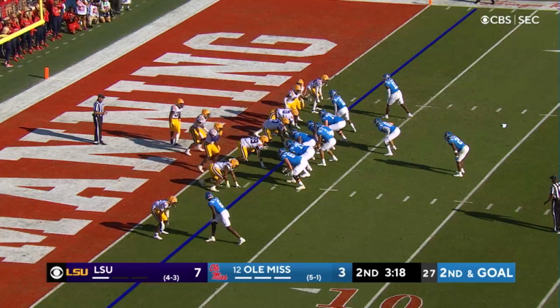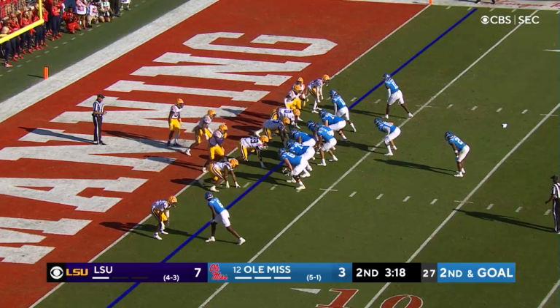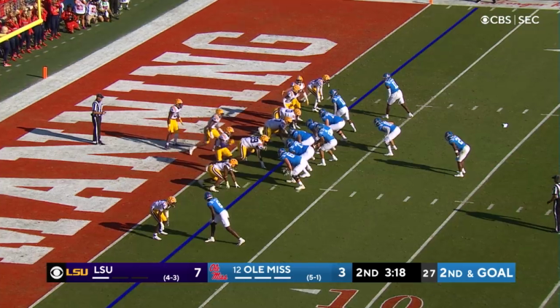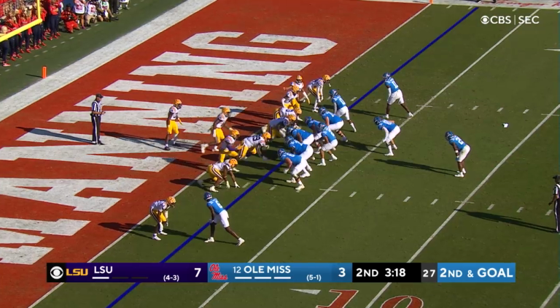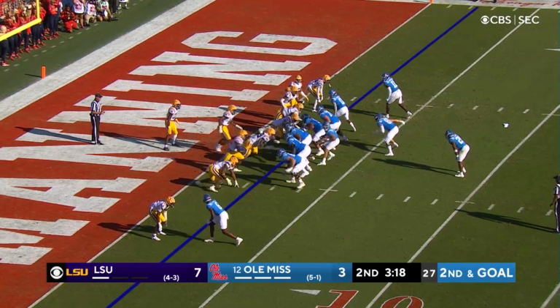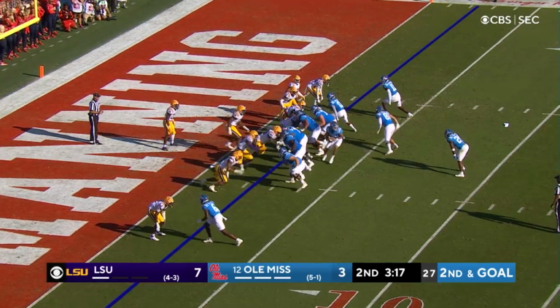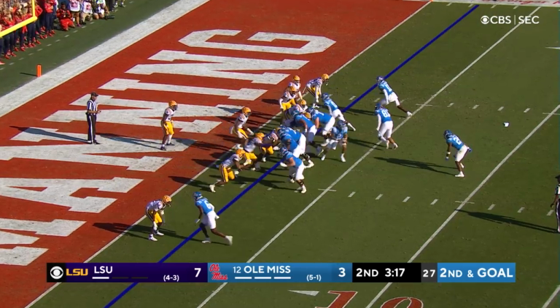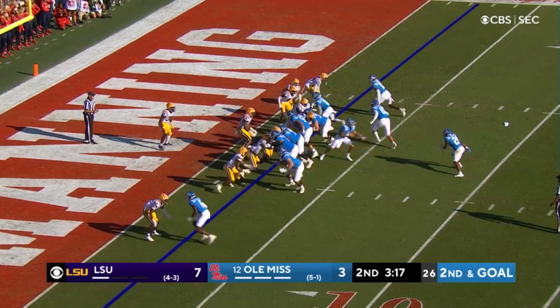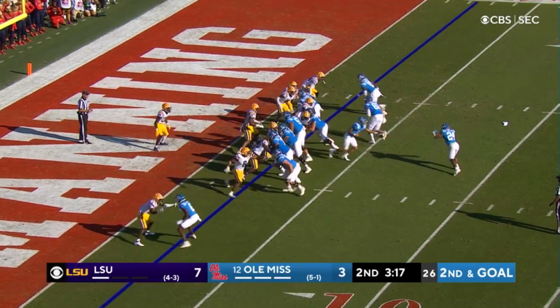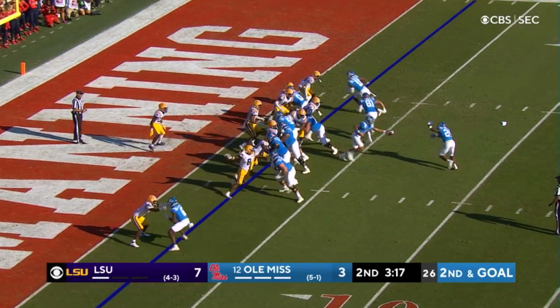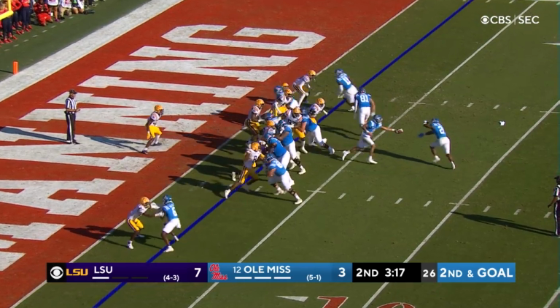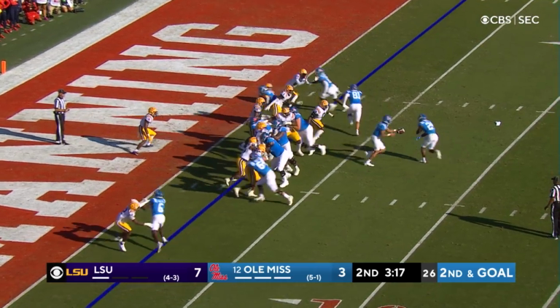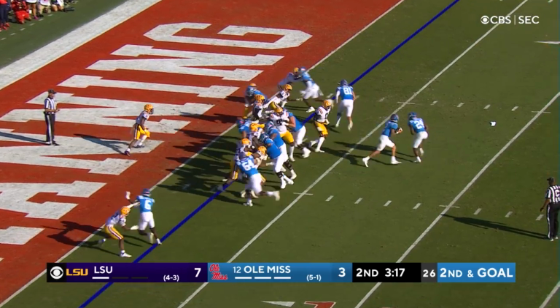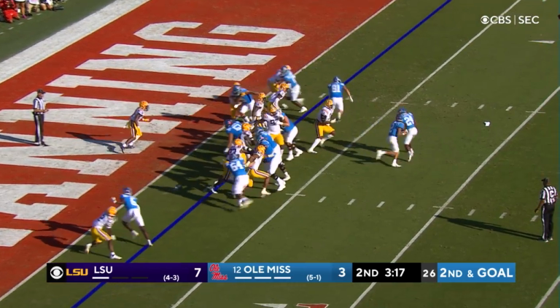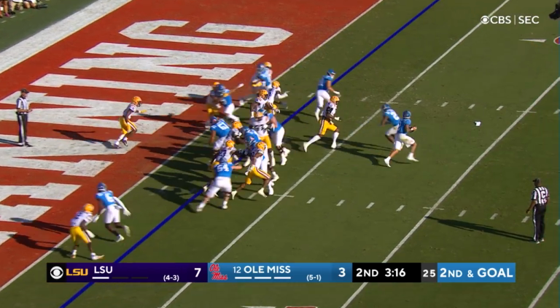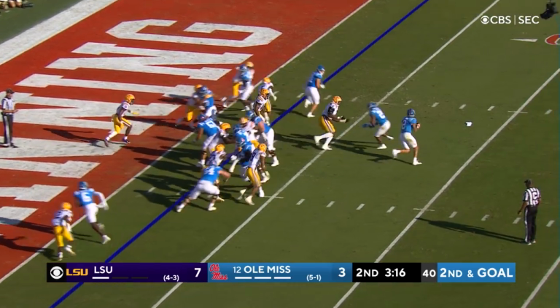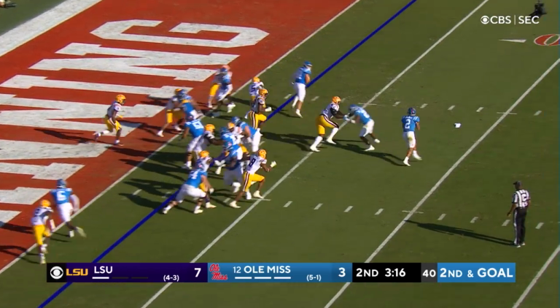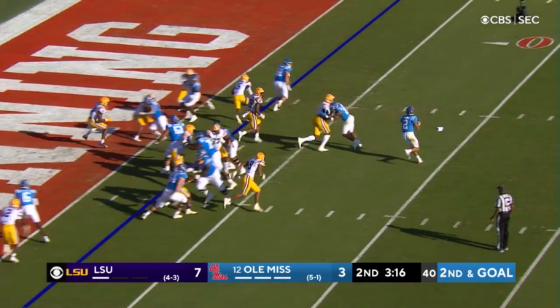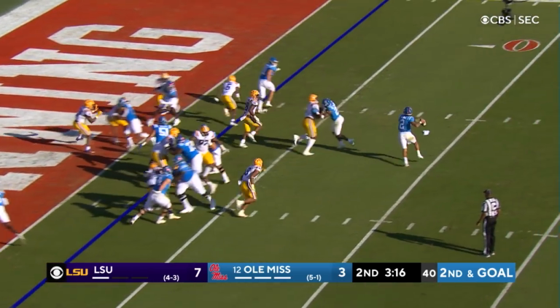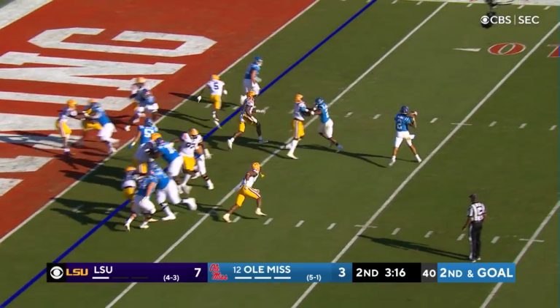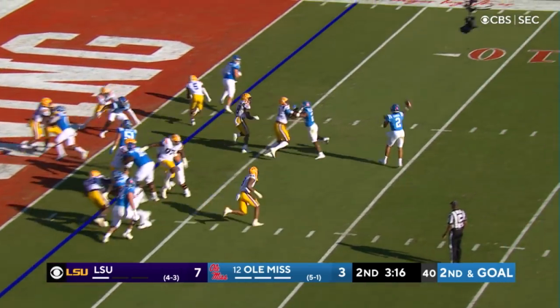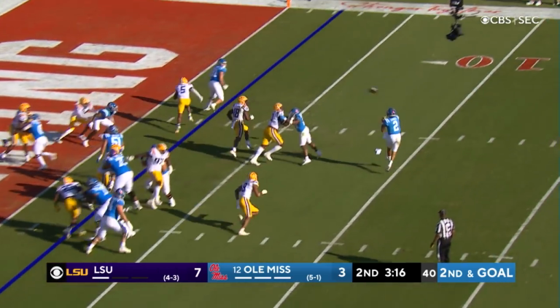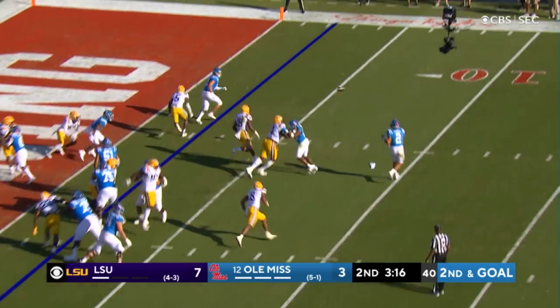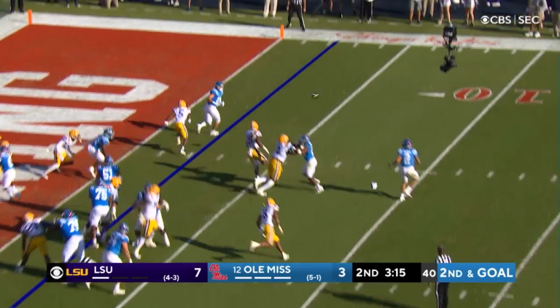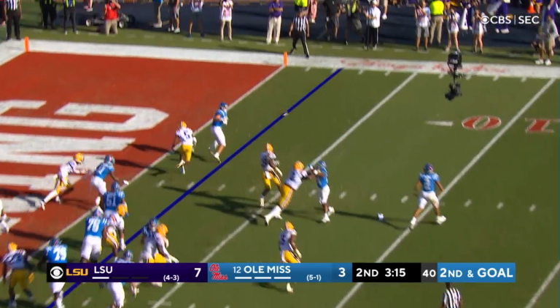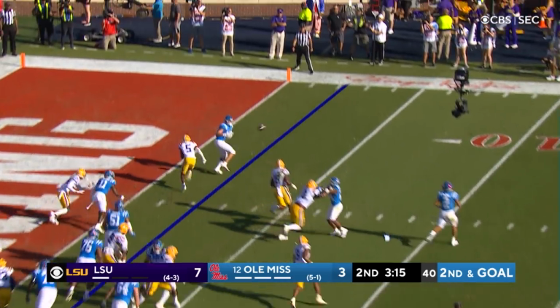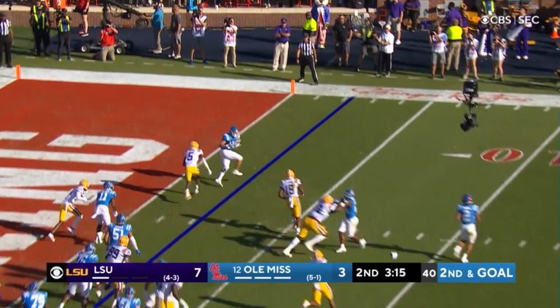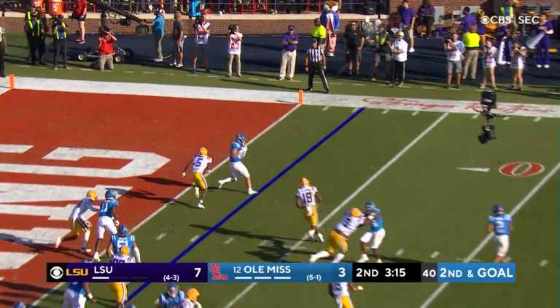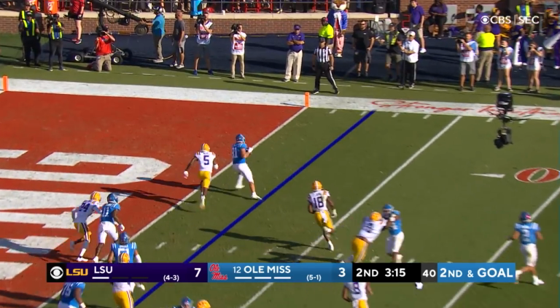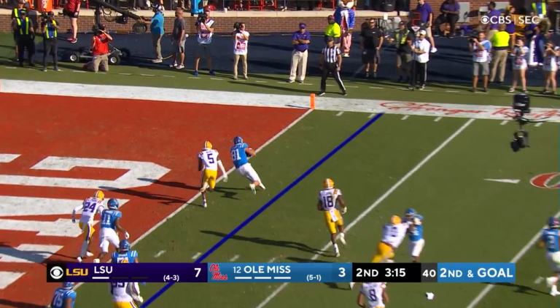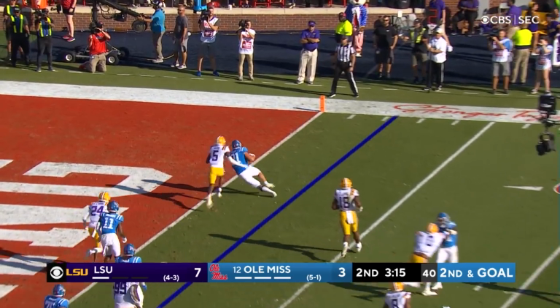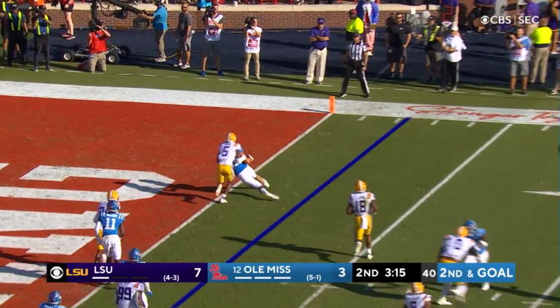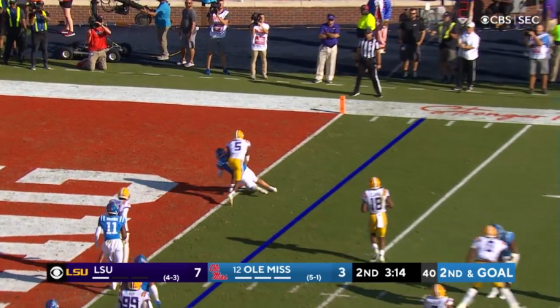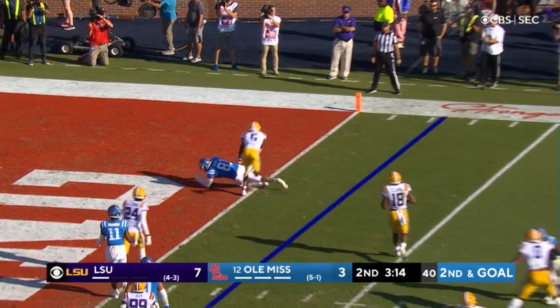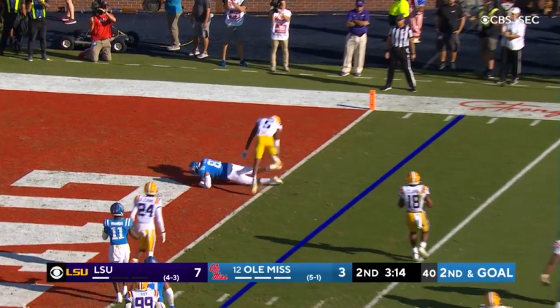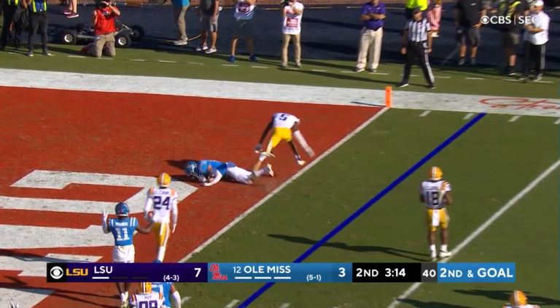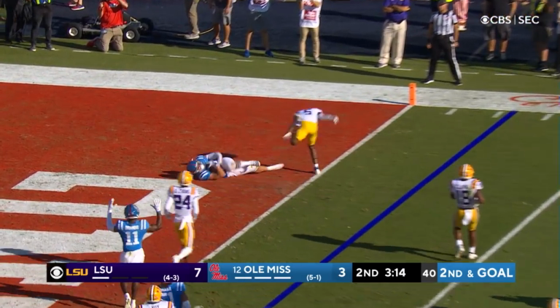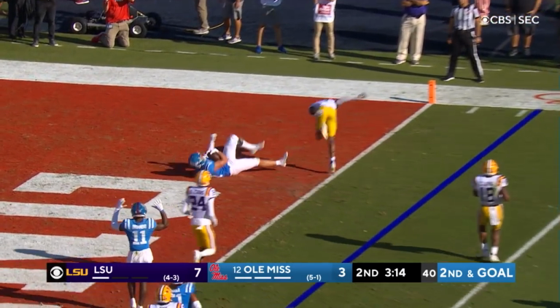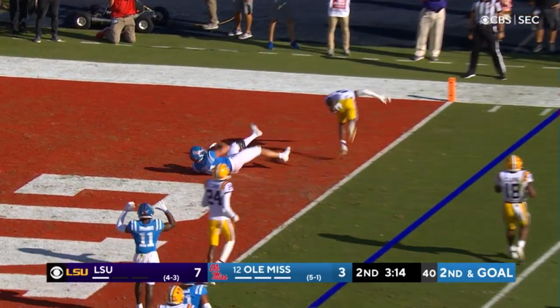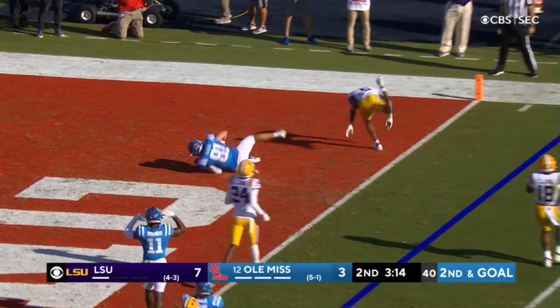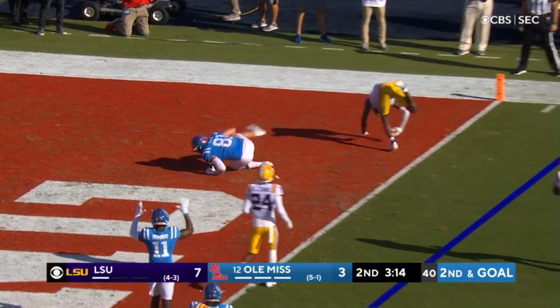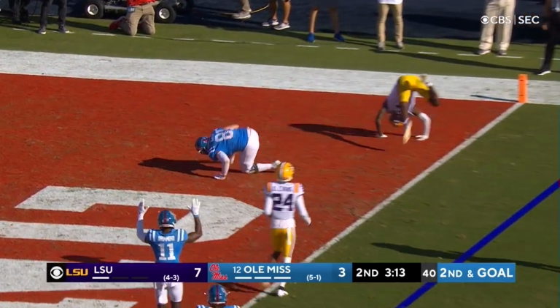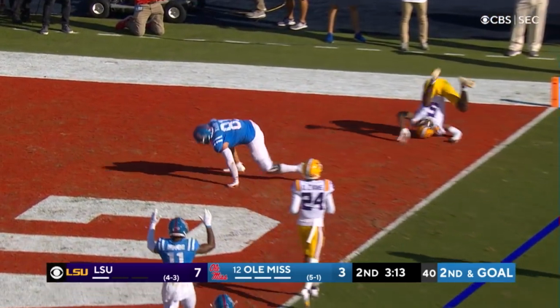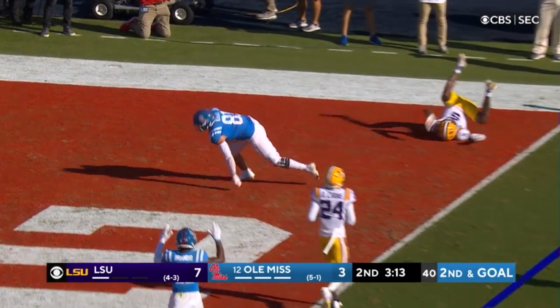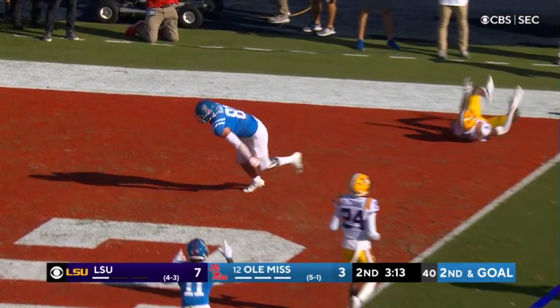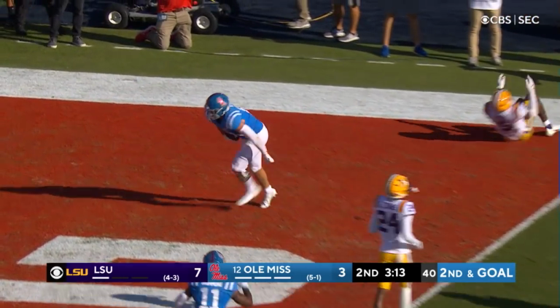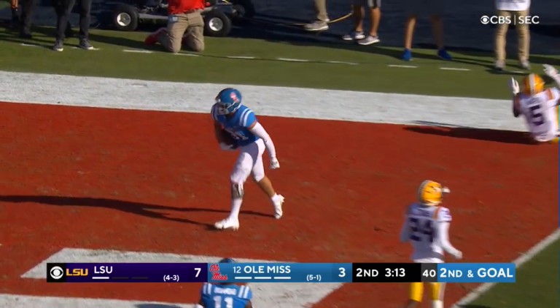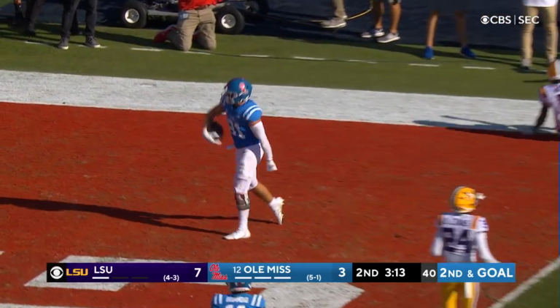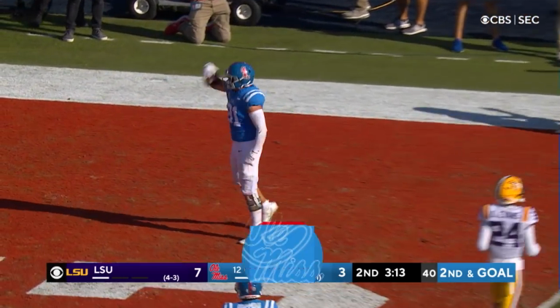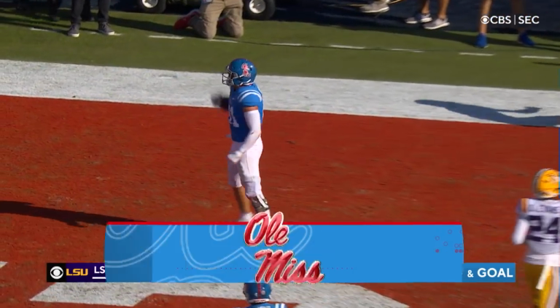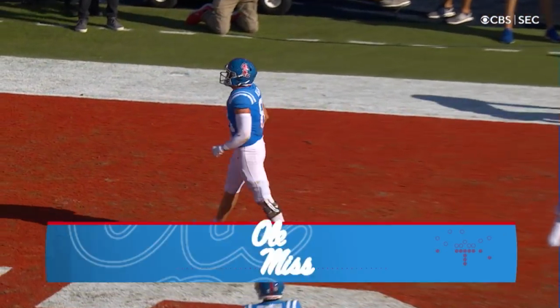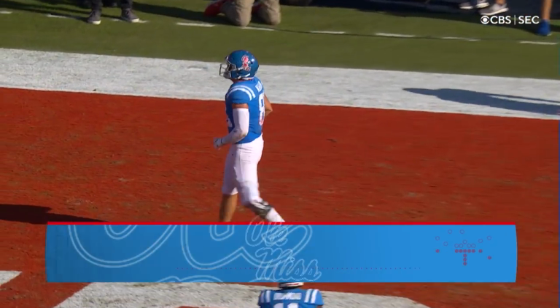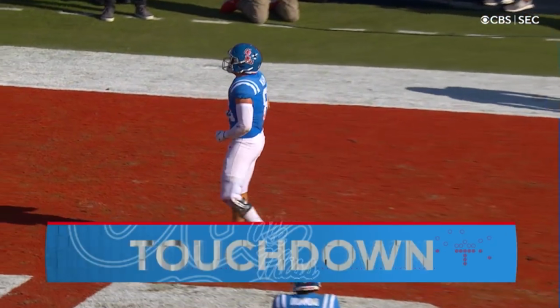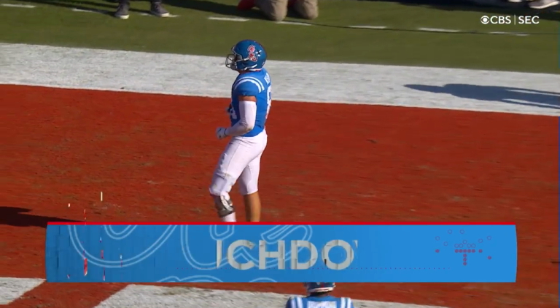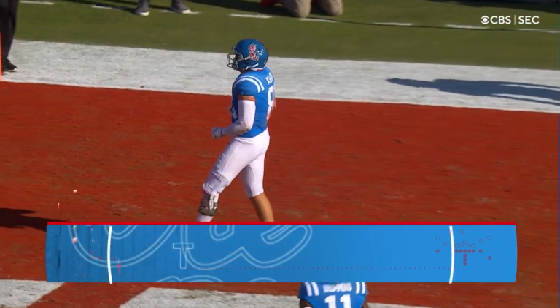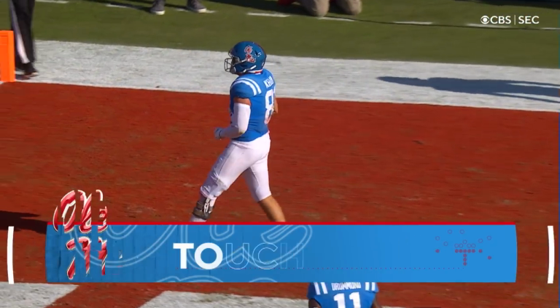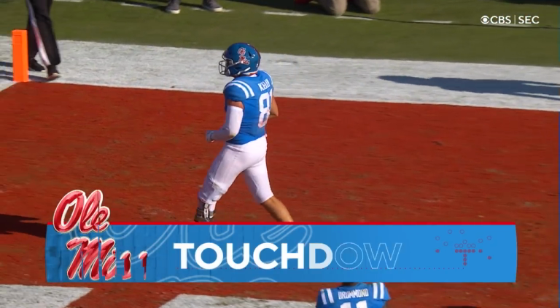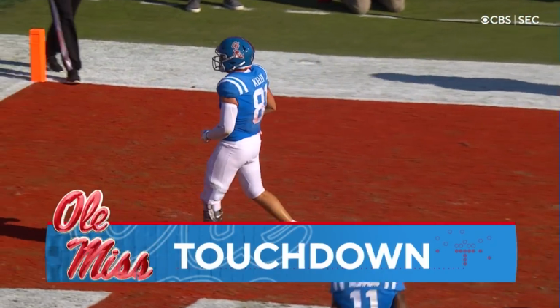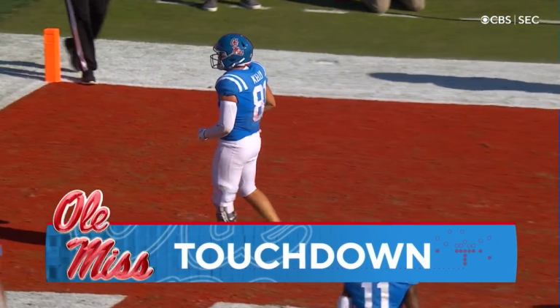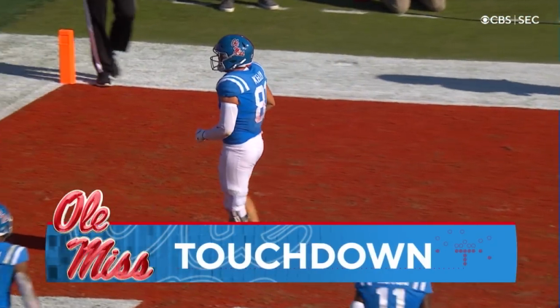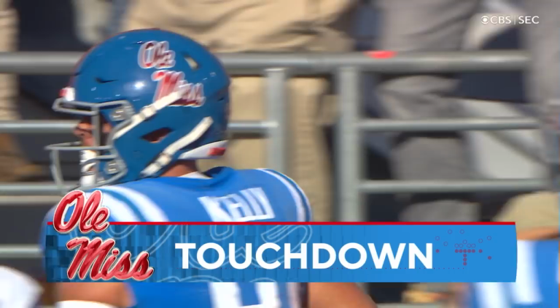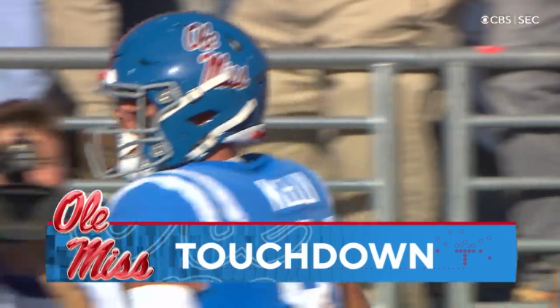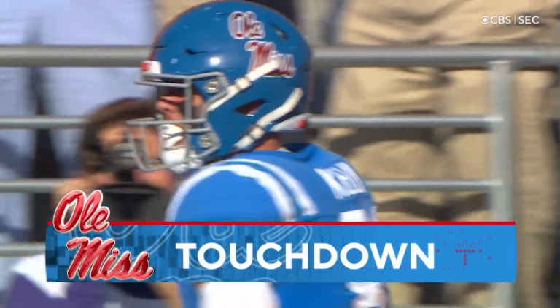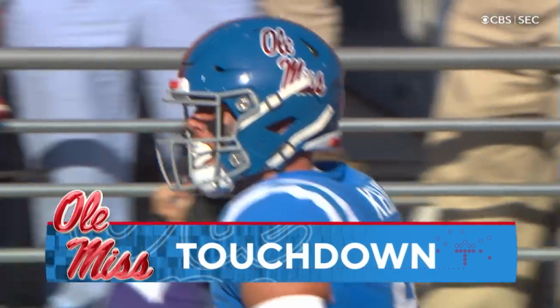Second and goal. Play fake, throw — touchdown Ole Miss. Casey Kelly, the tight end.